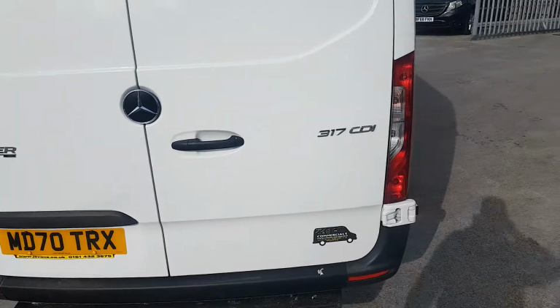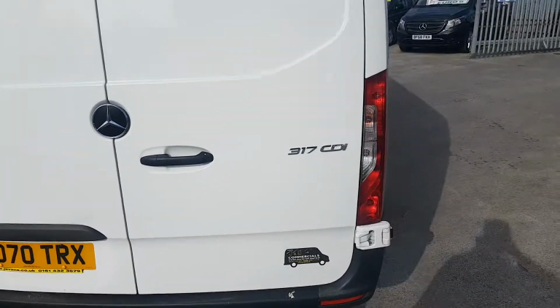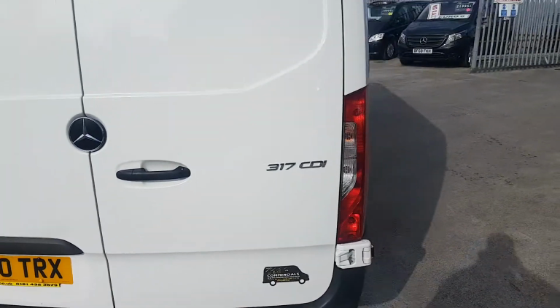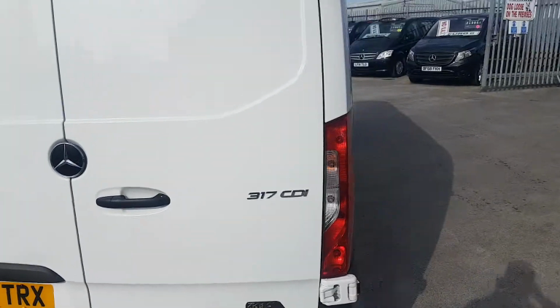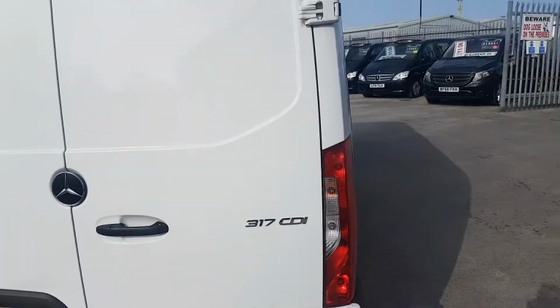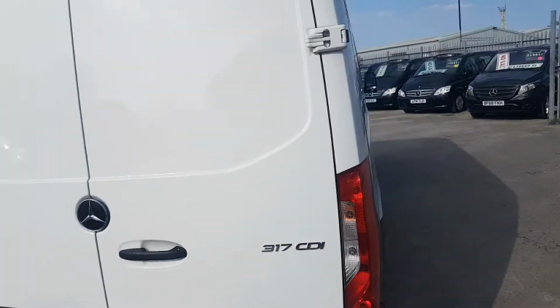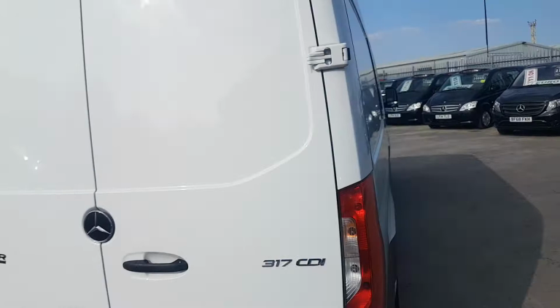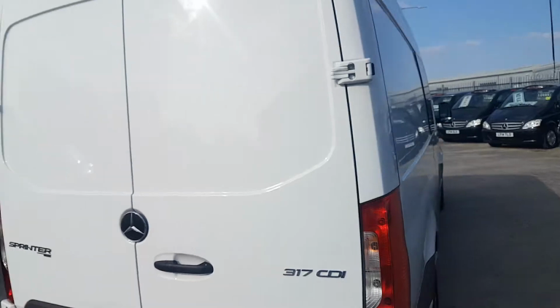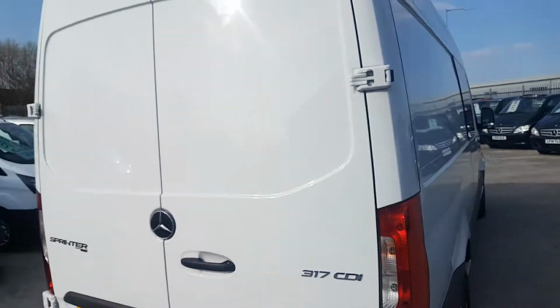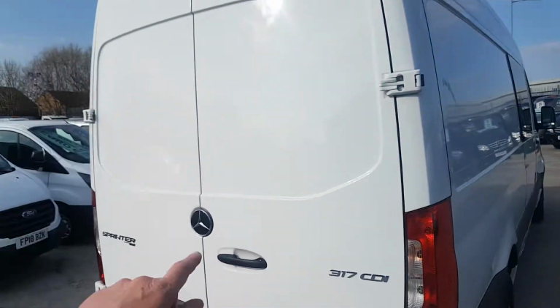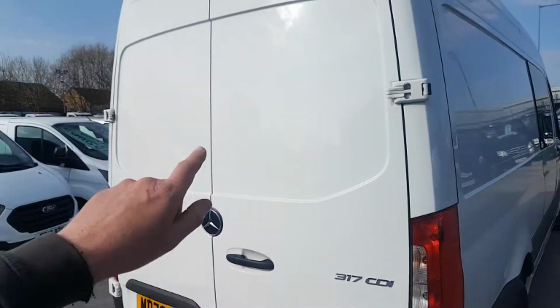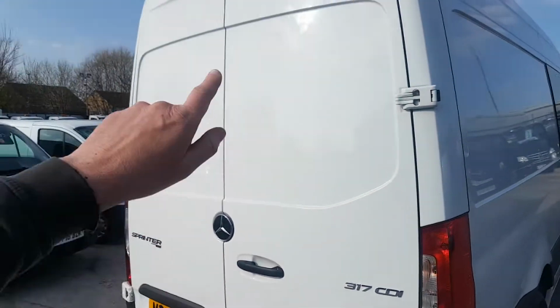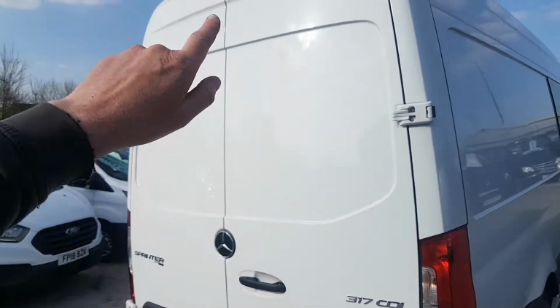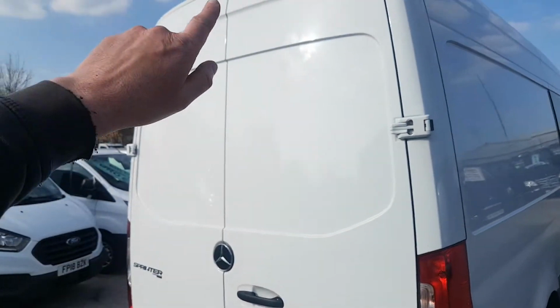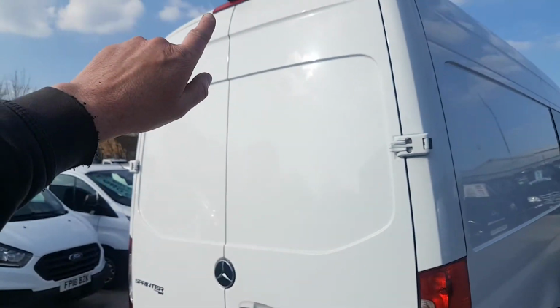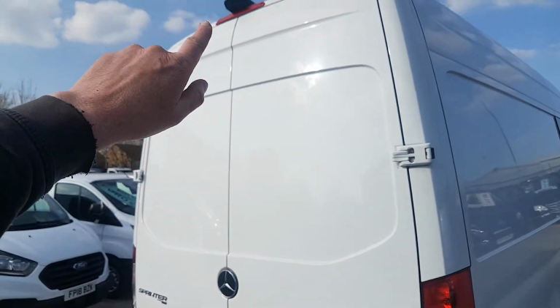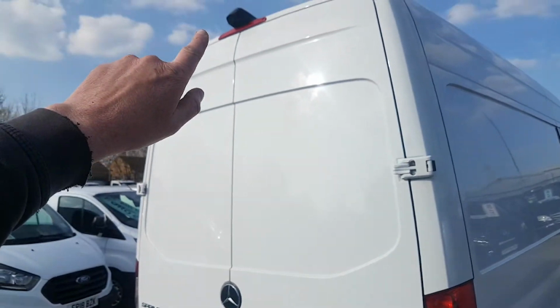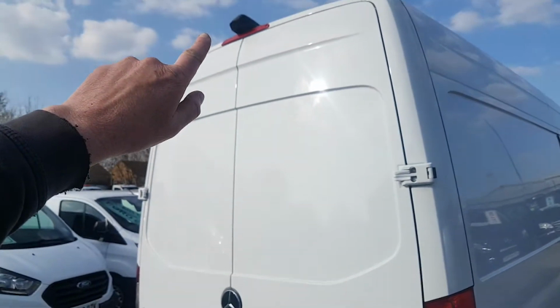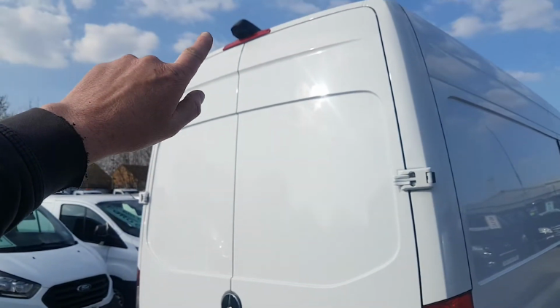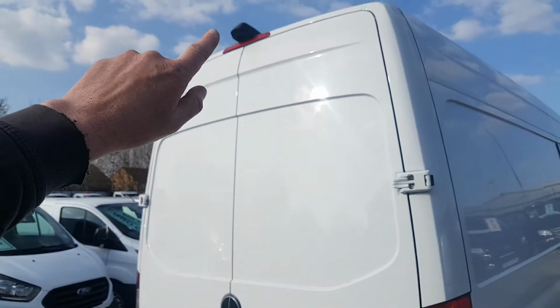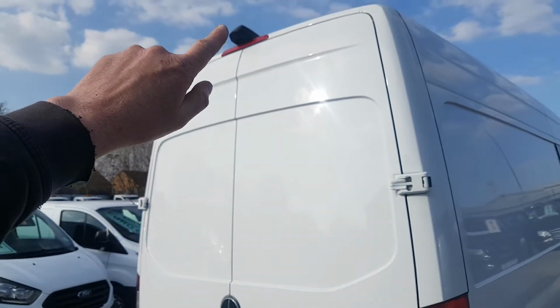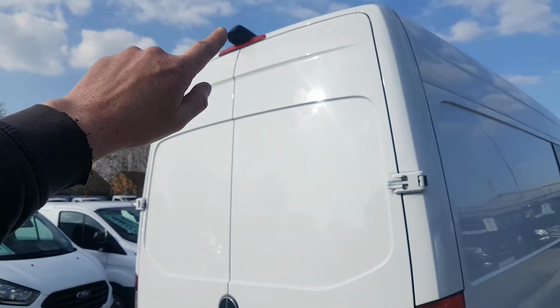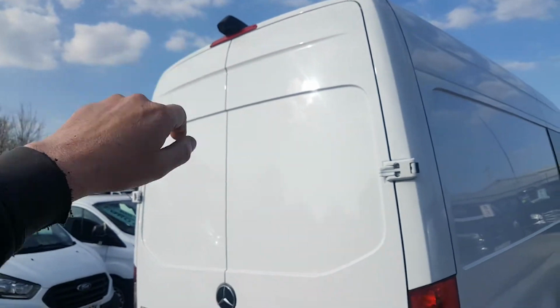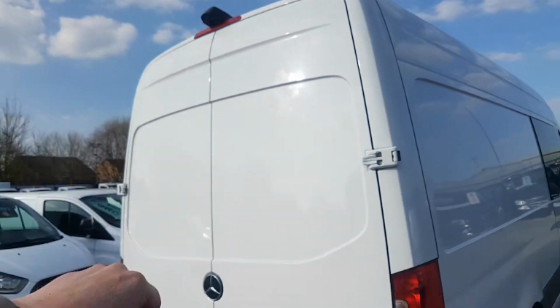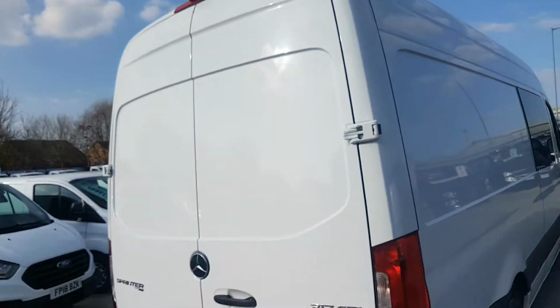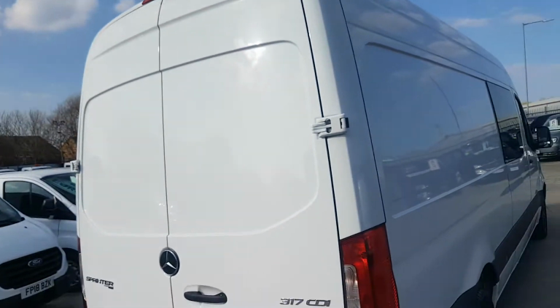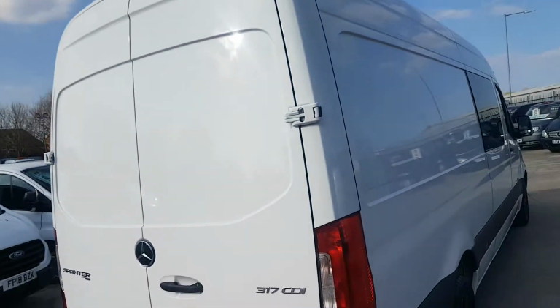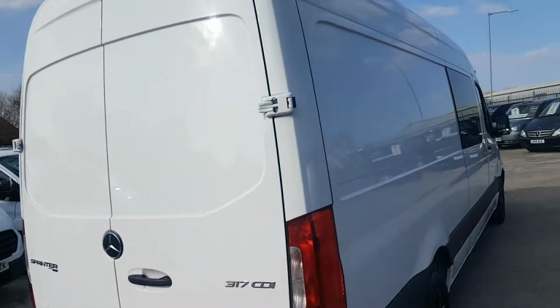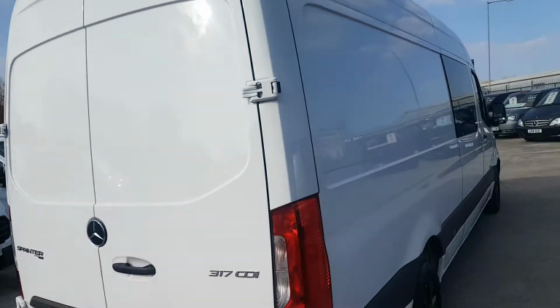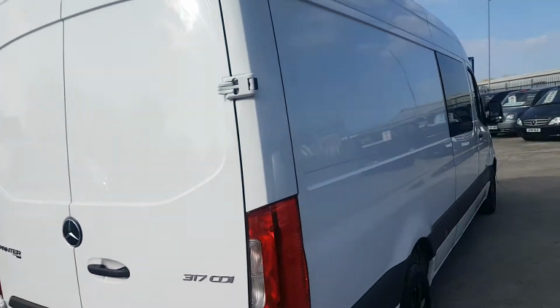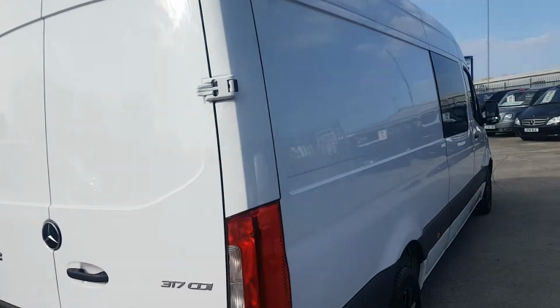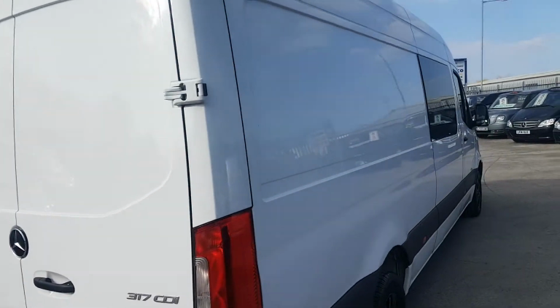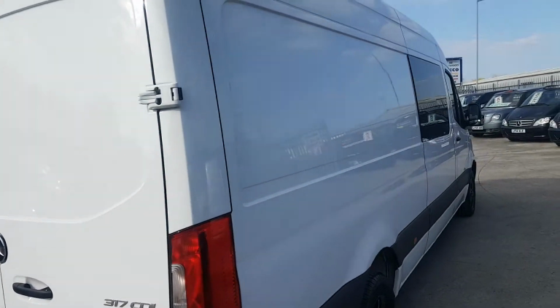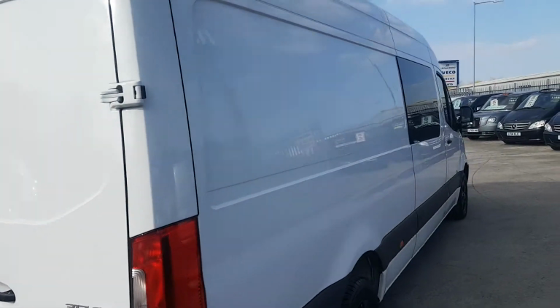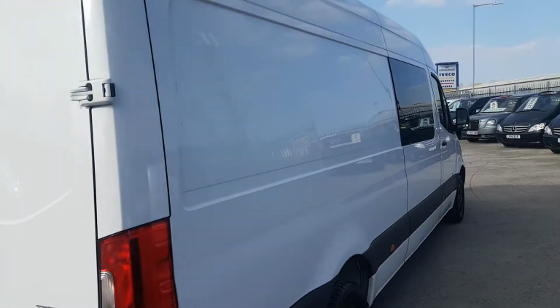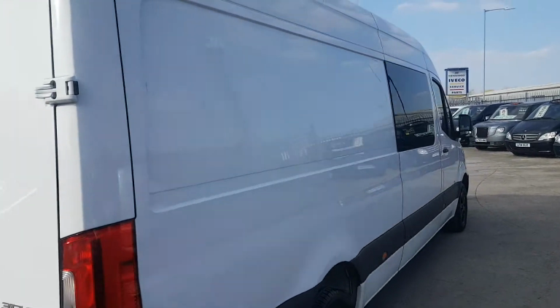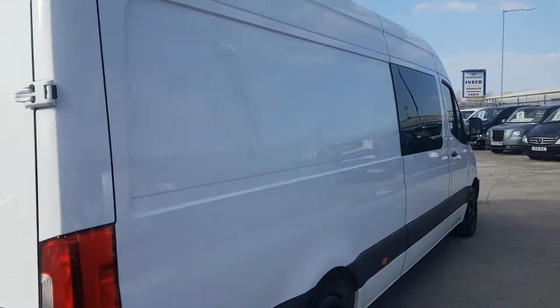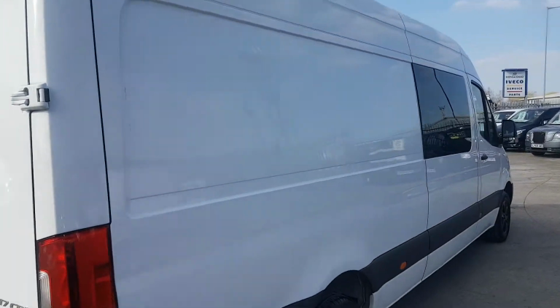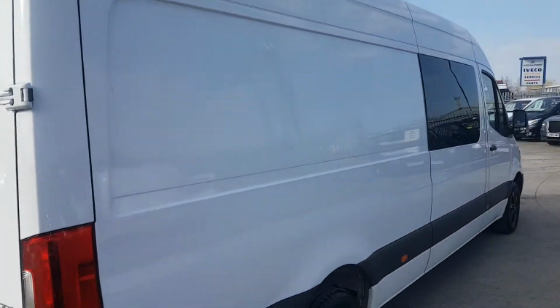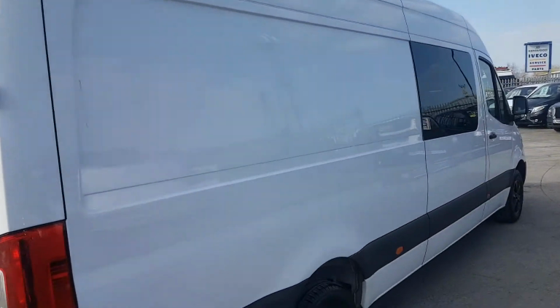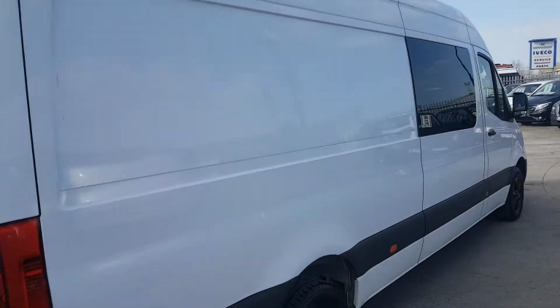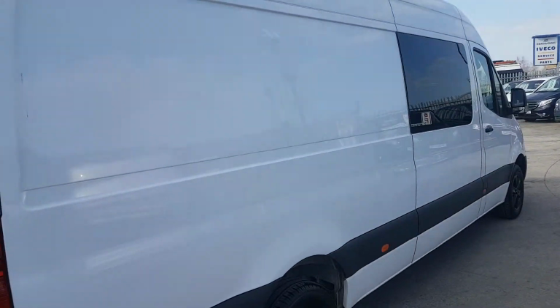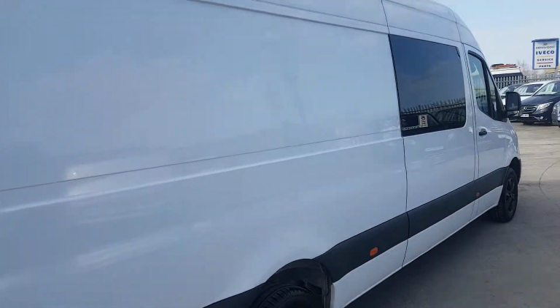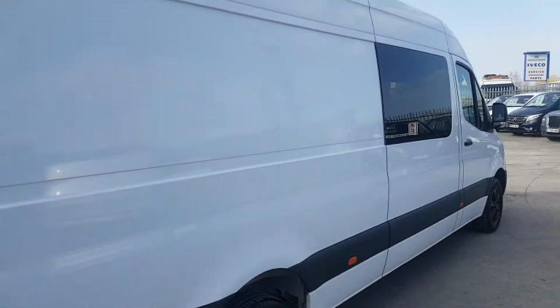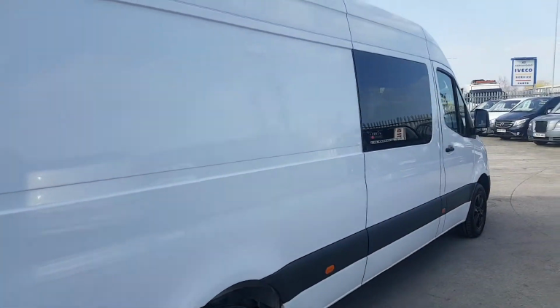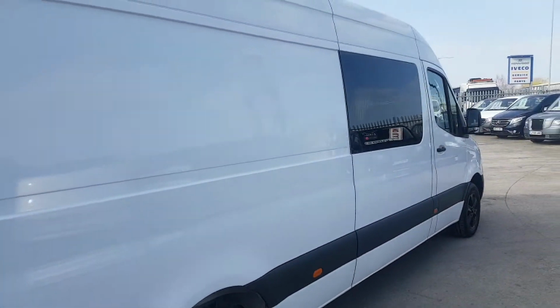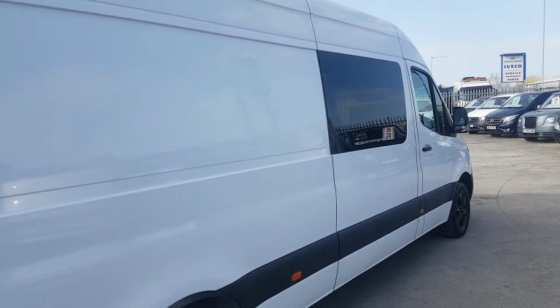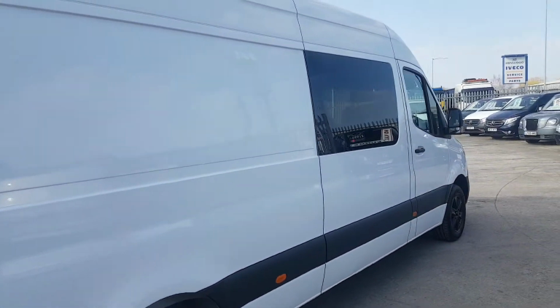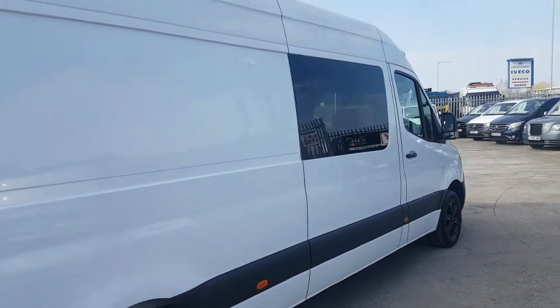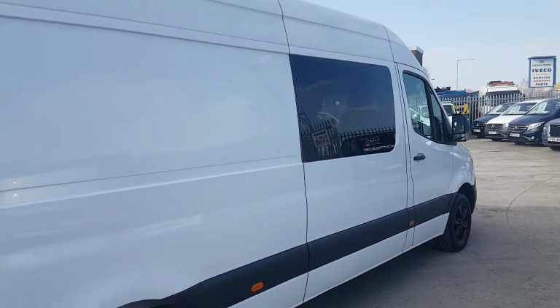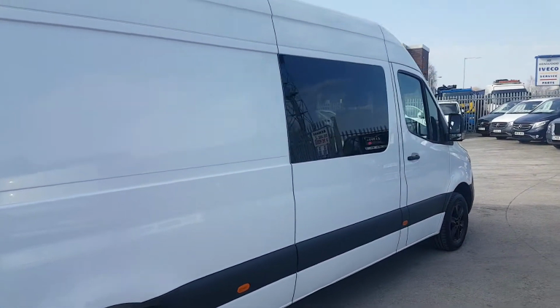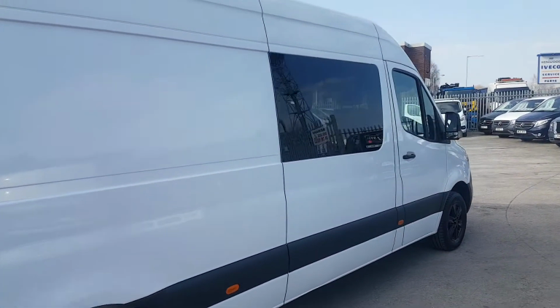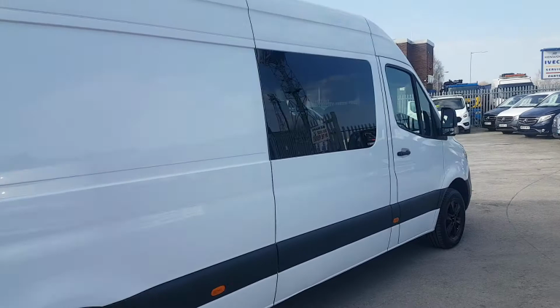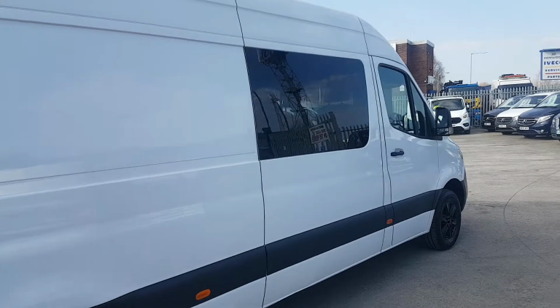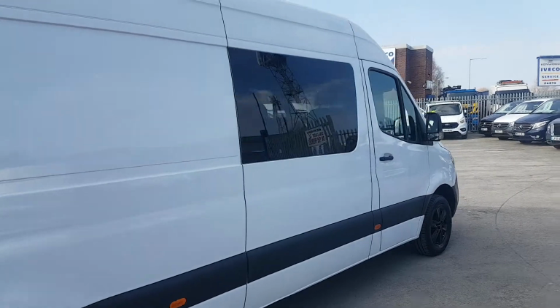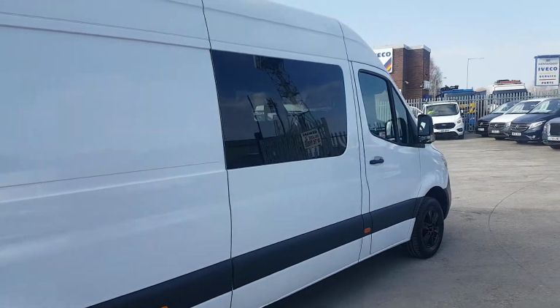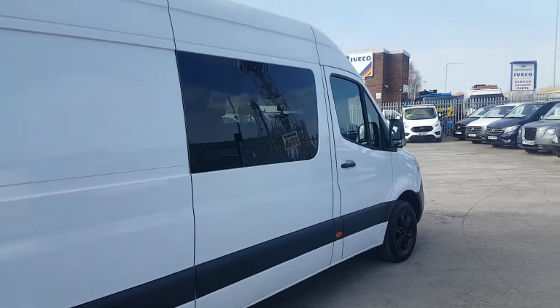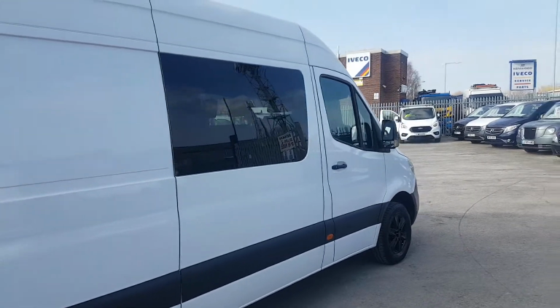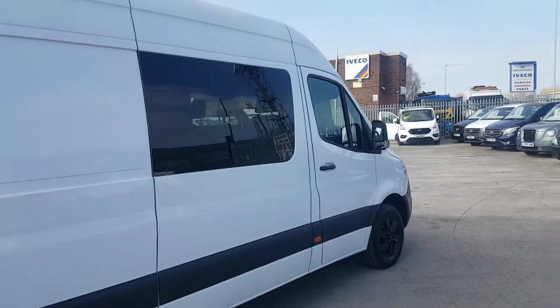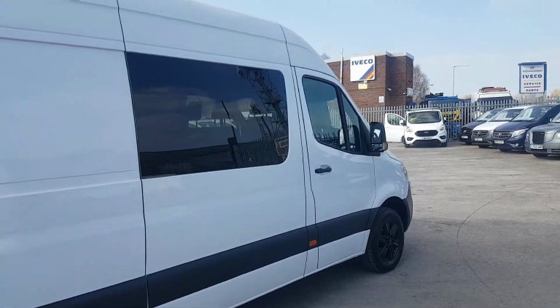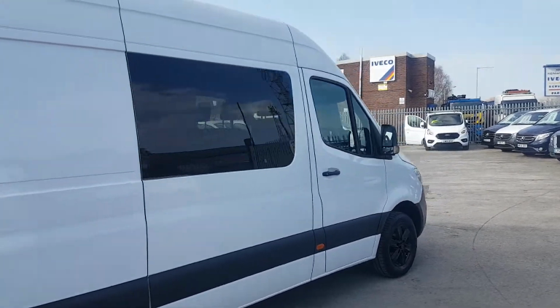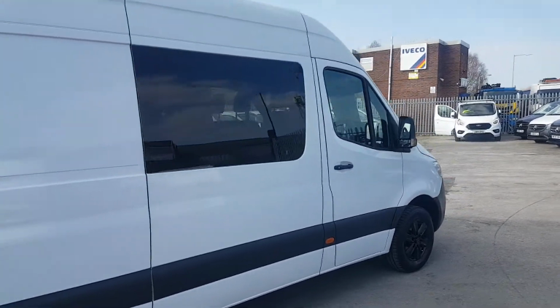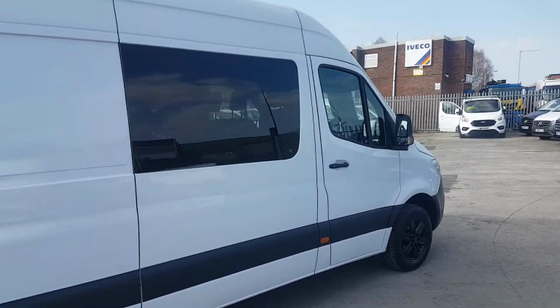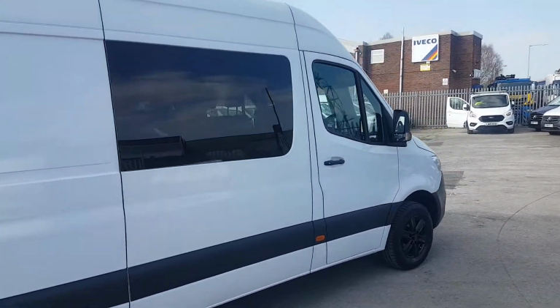You can see the parking sensors and the camera on the top here. It would also make a lovely camper van conversion.